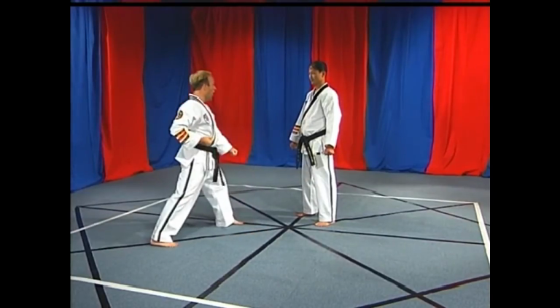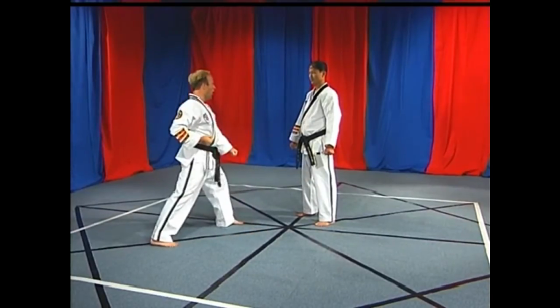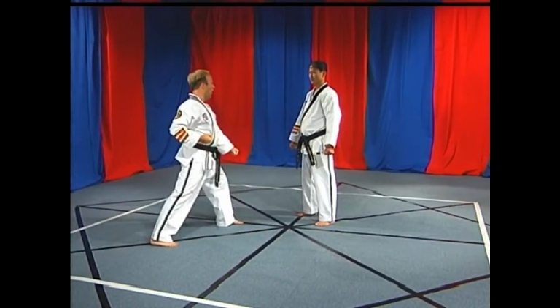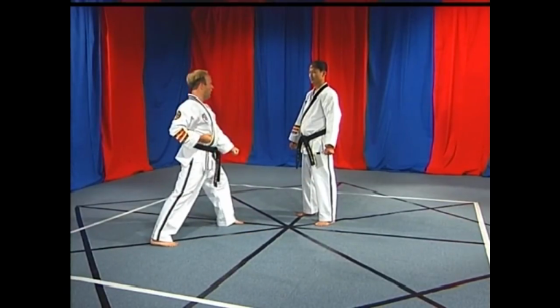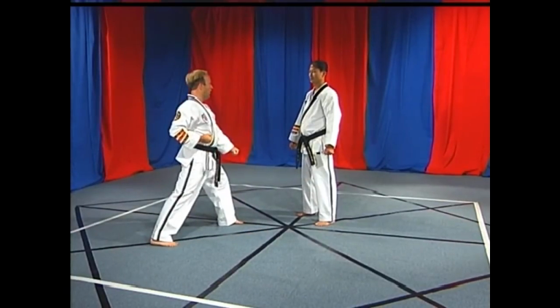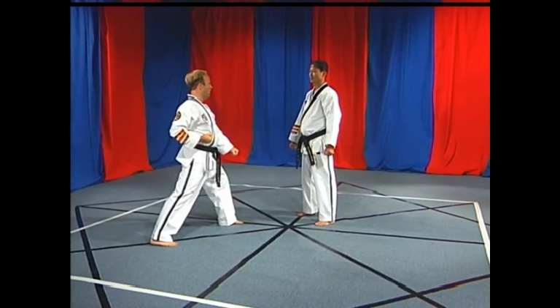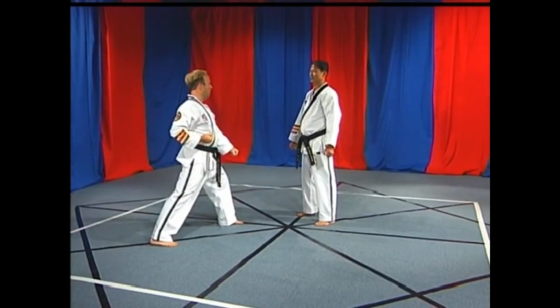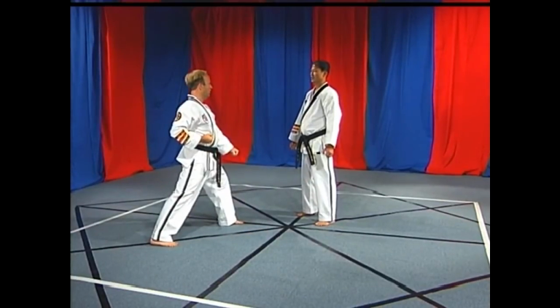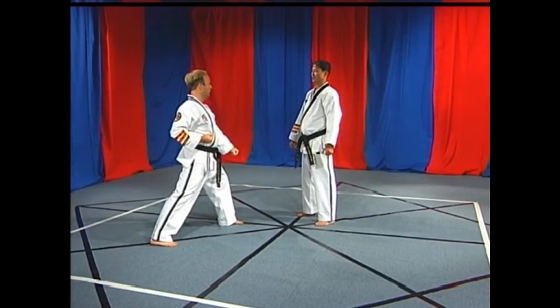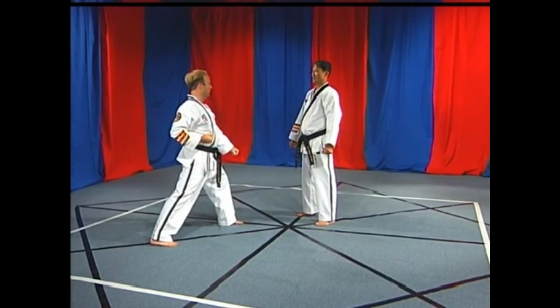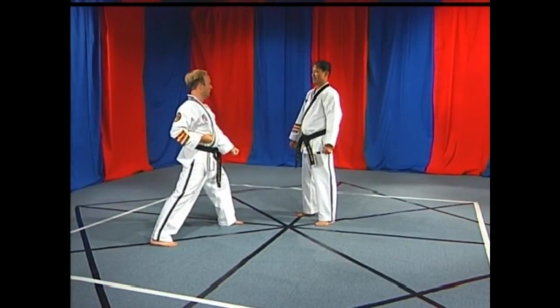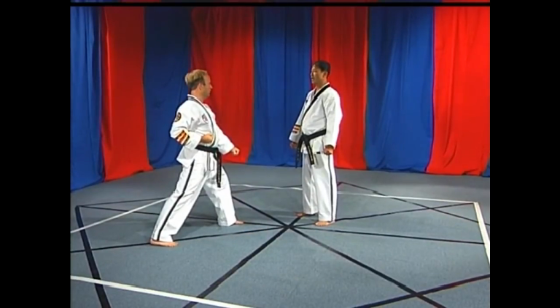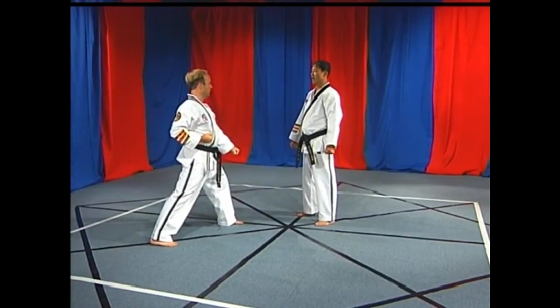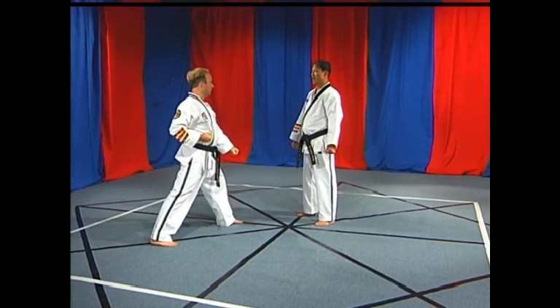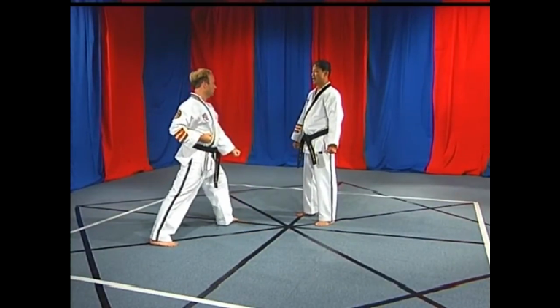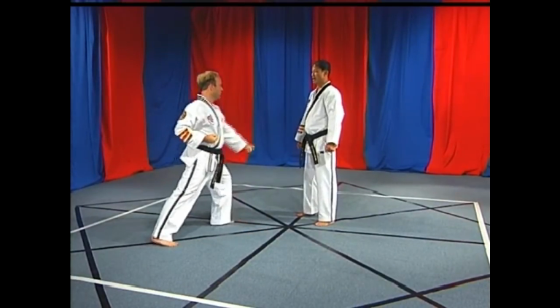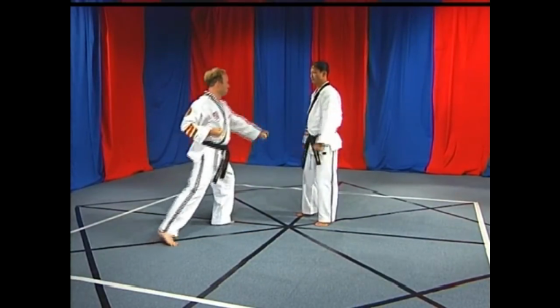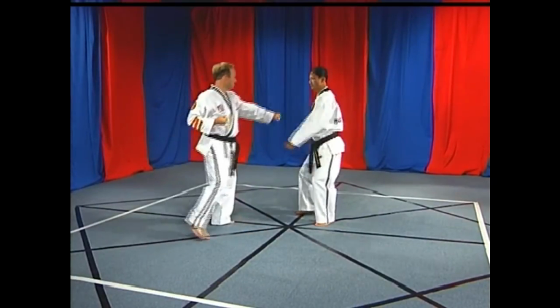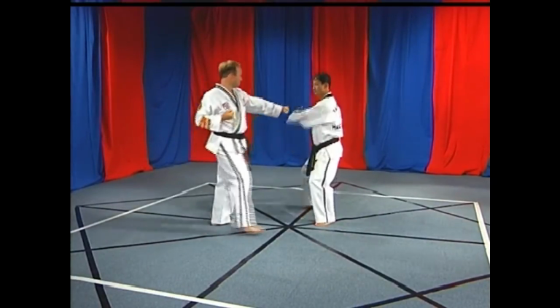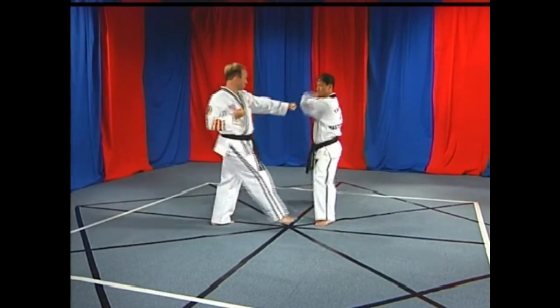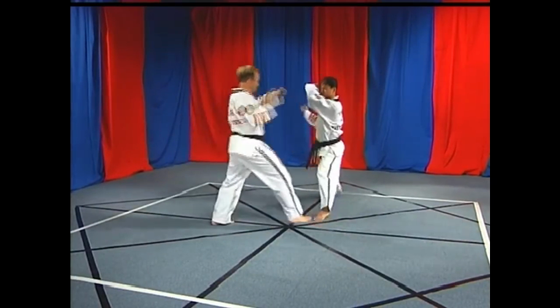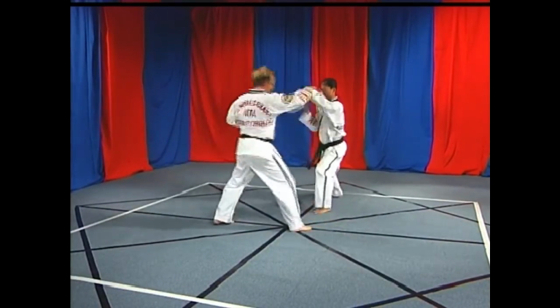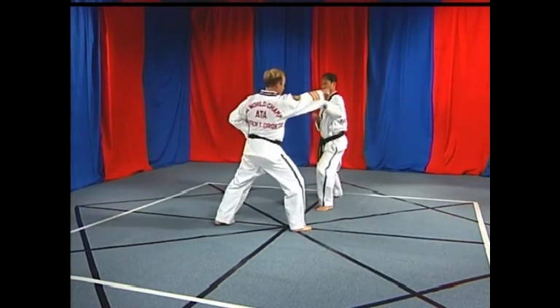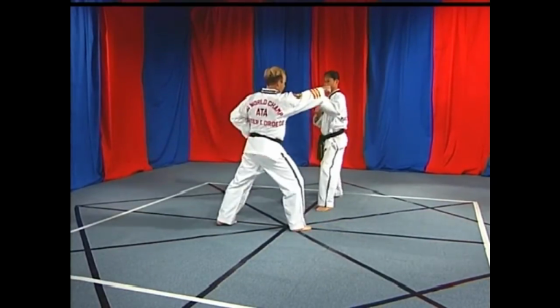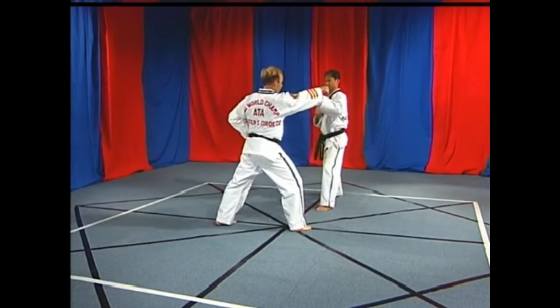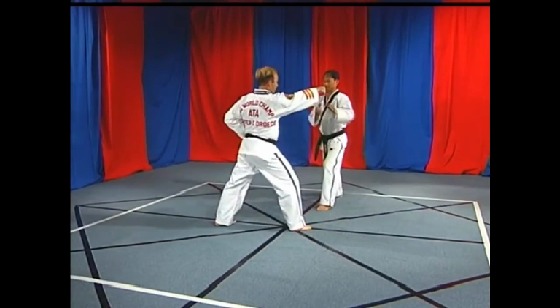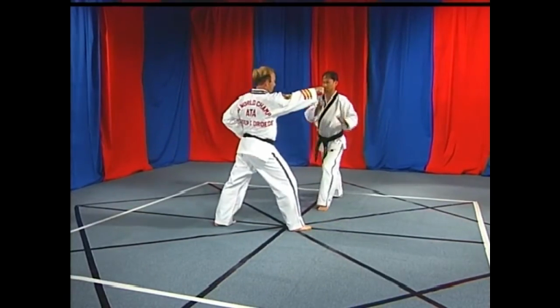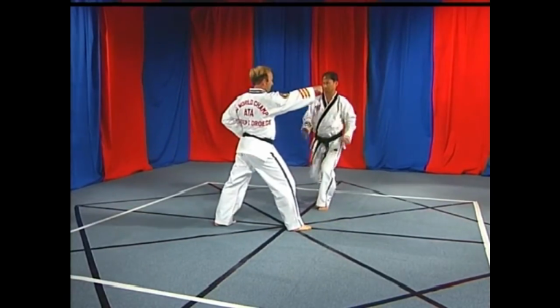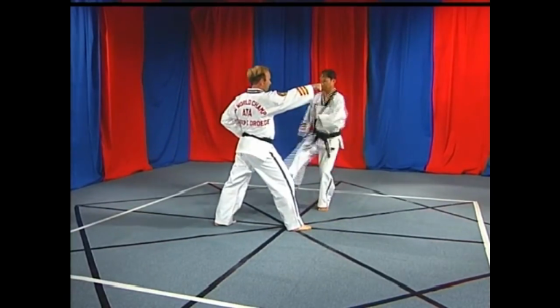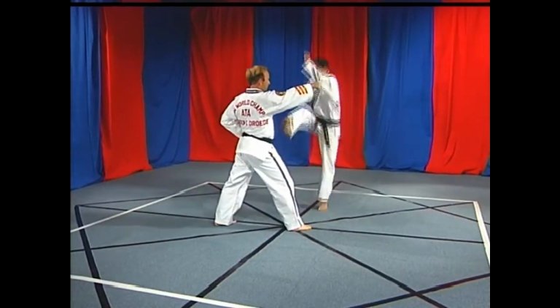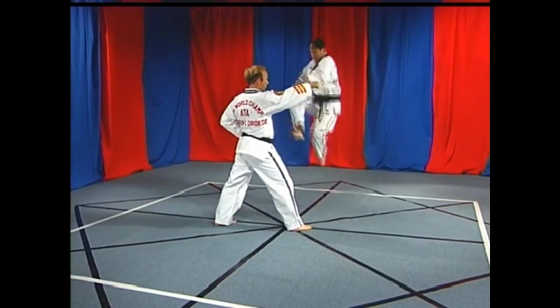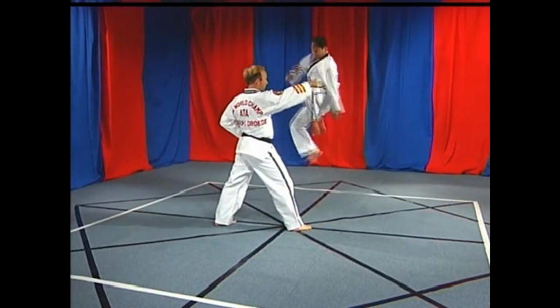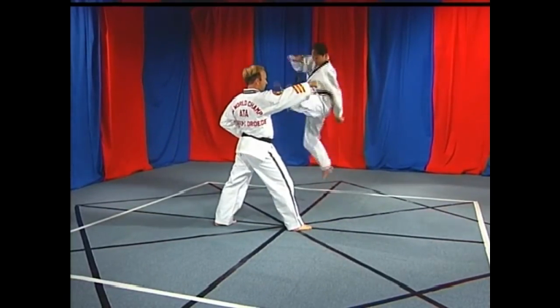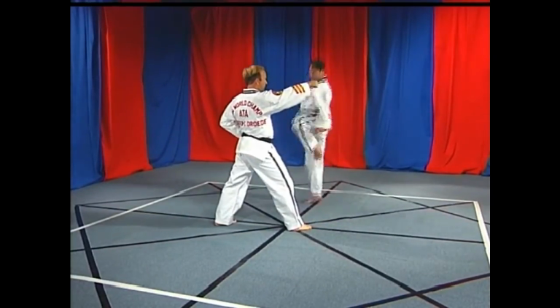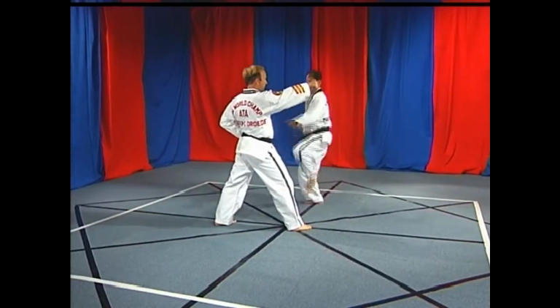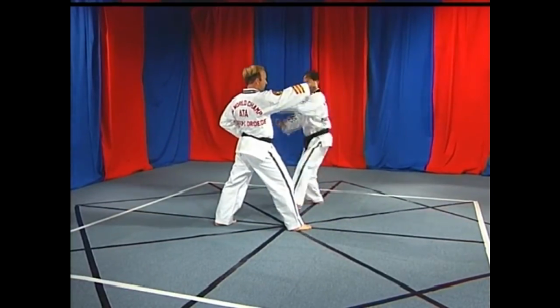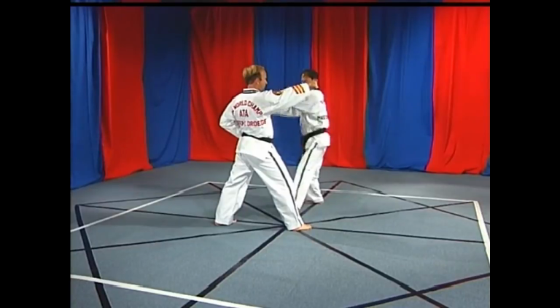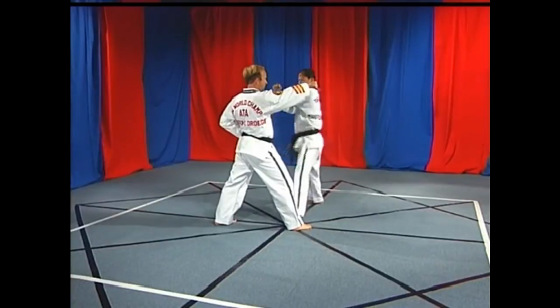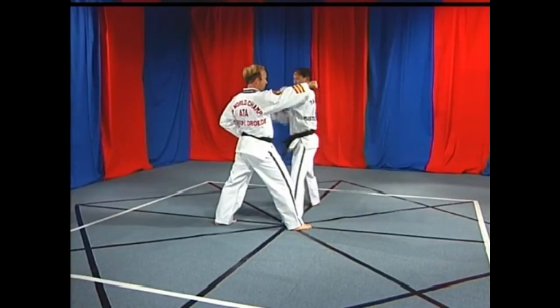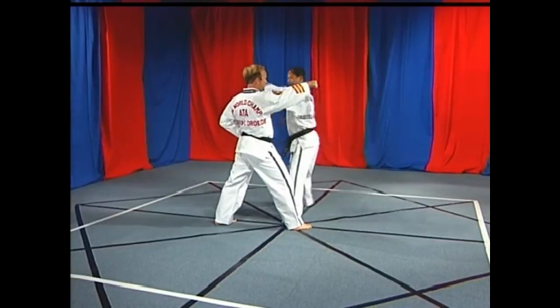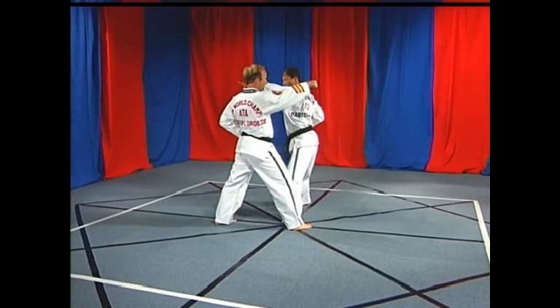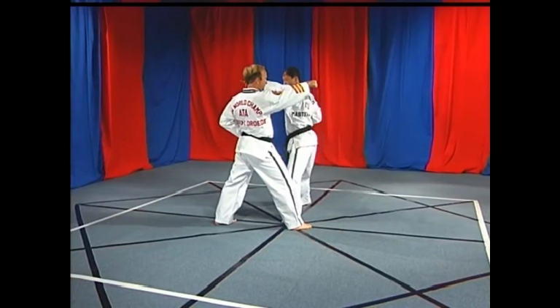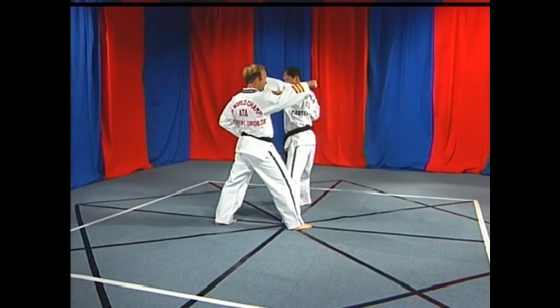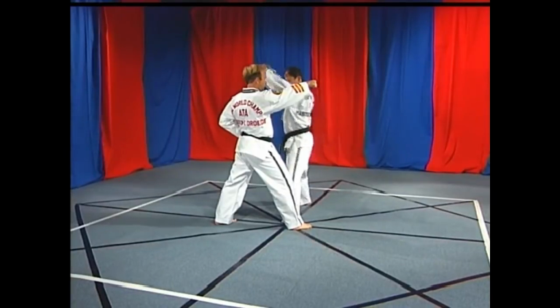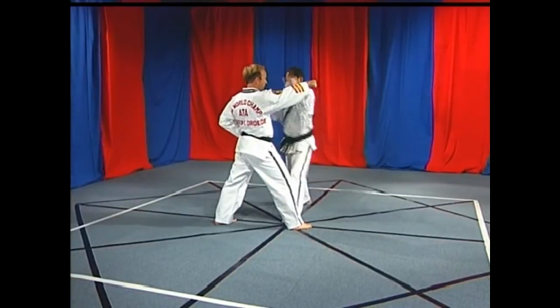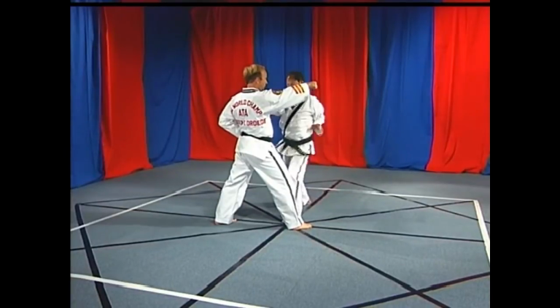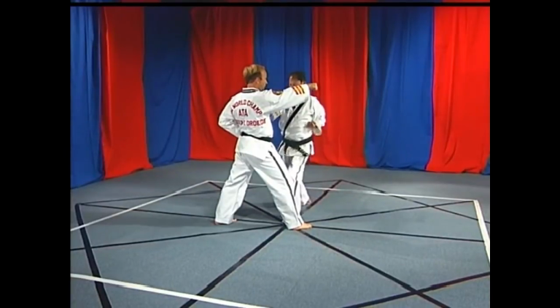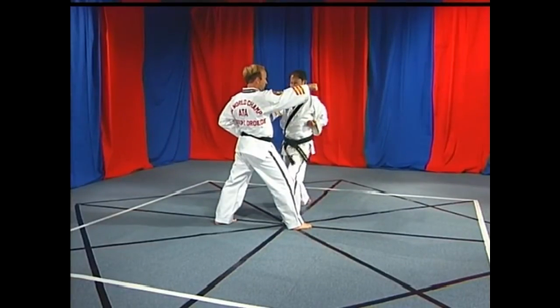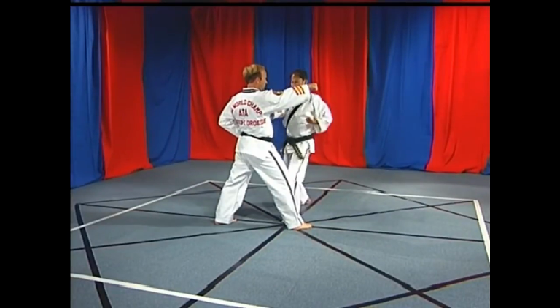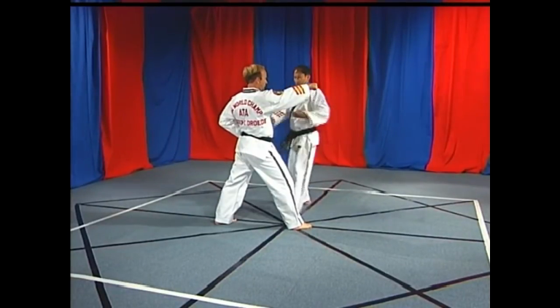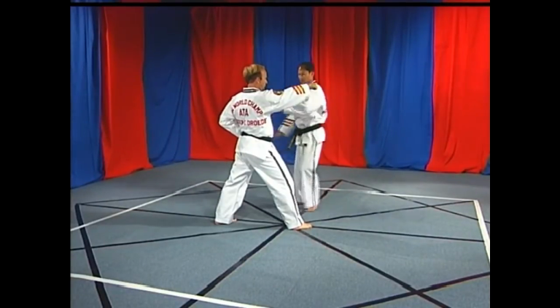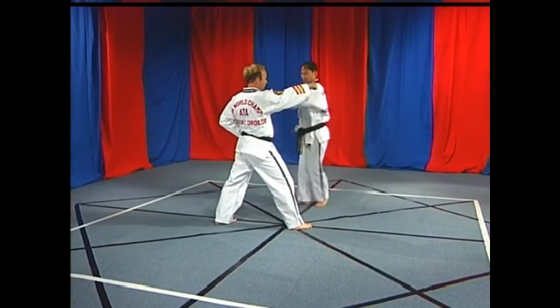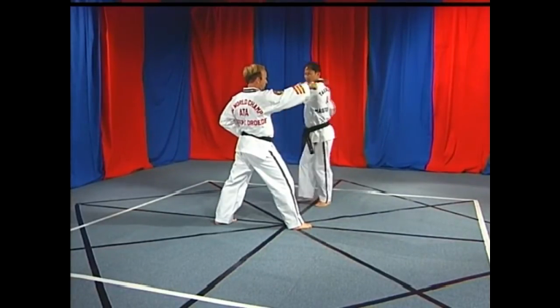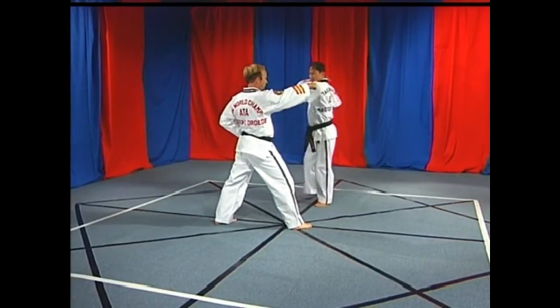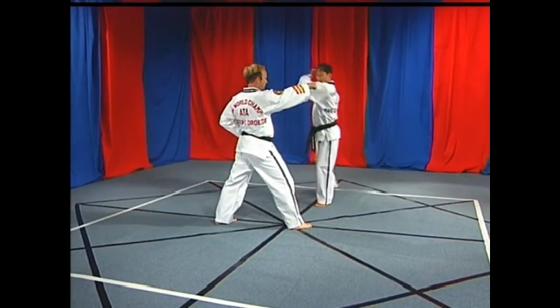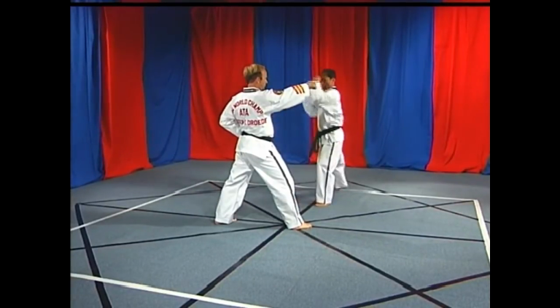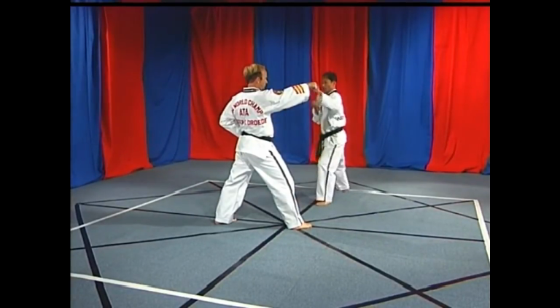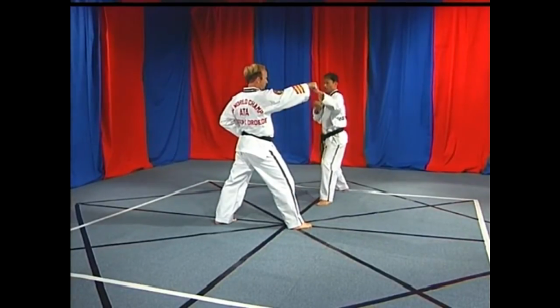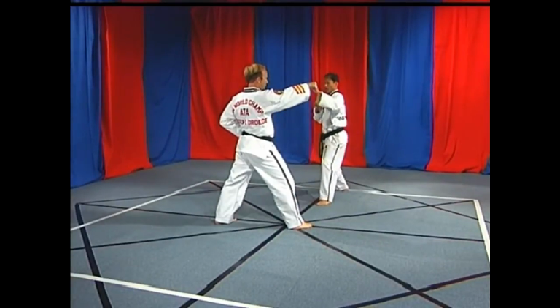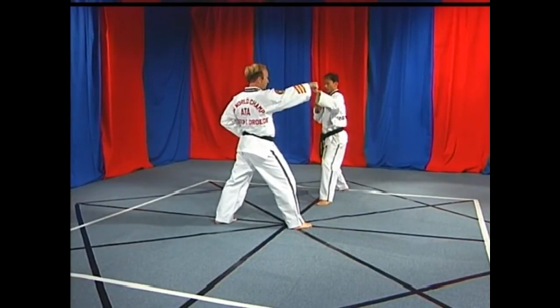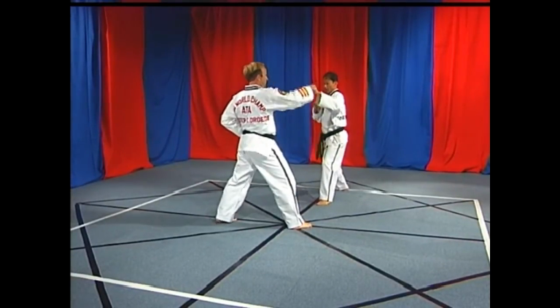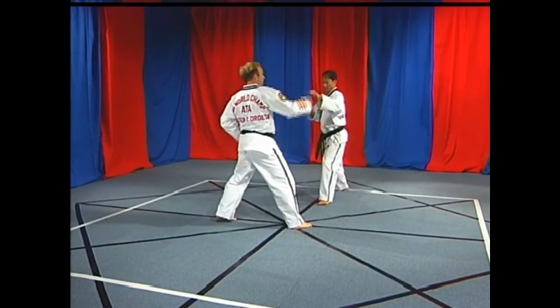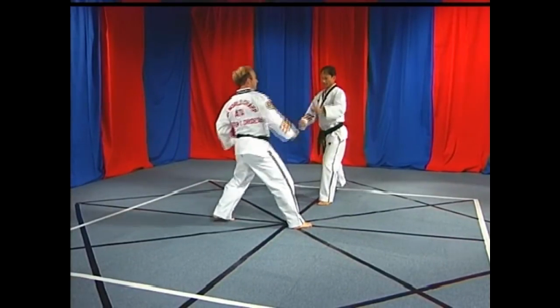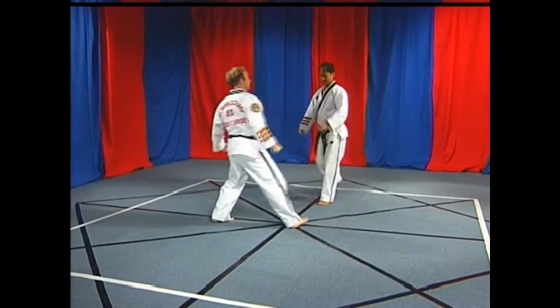Number one: evade, double outer forearm block. Number three: jump, front kick, knife hand strike, reverse punch.